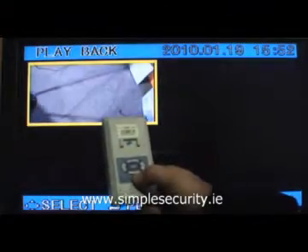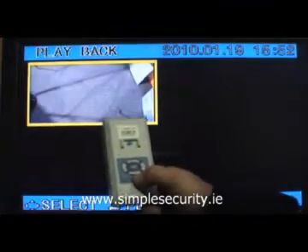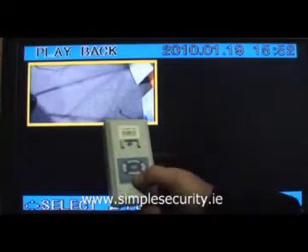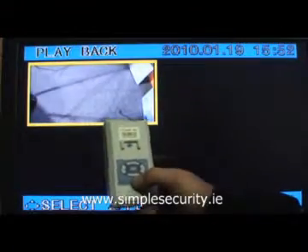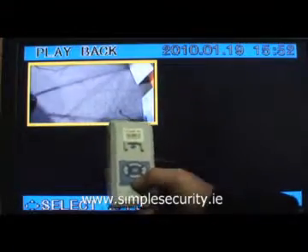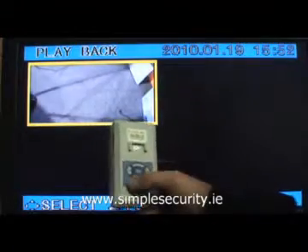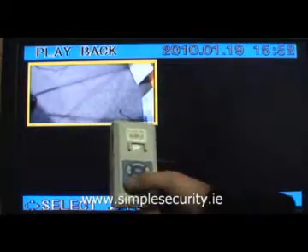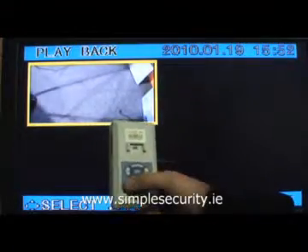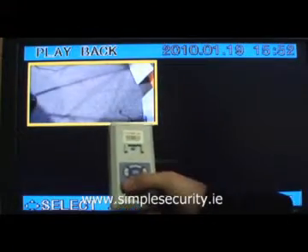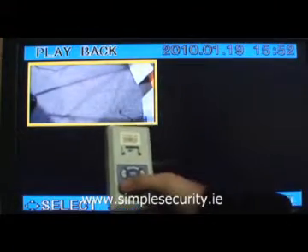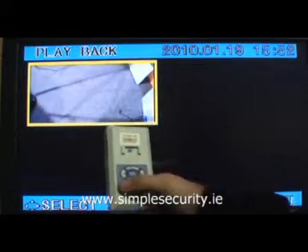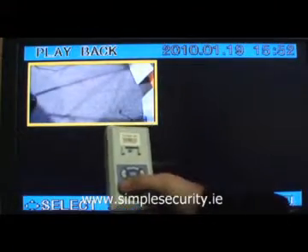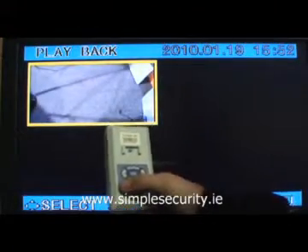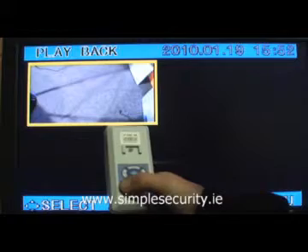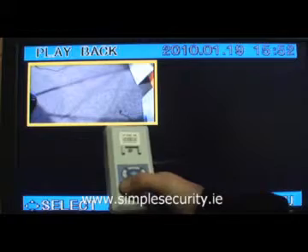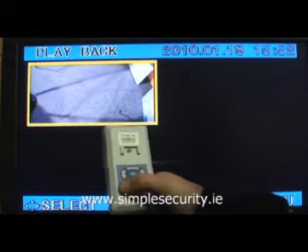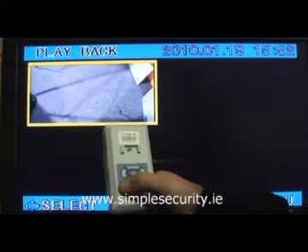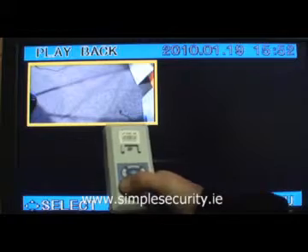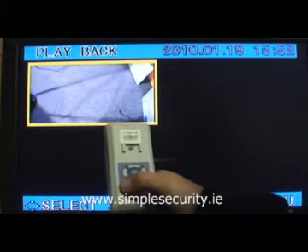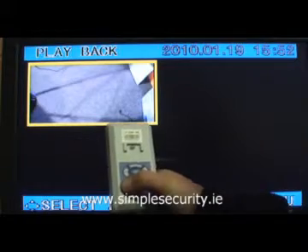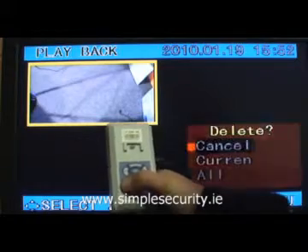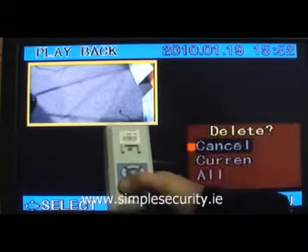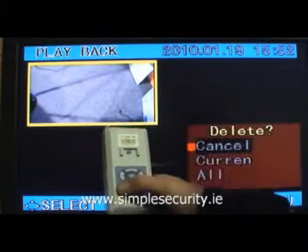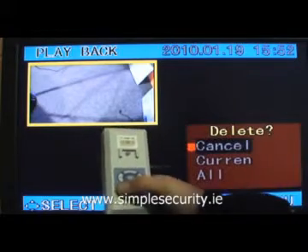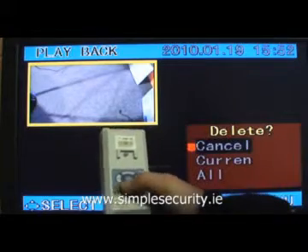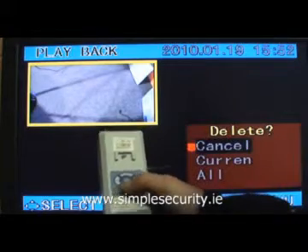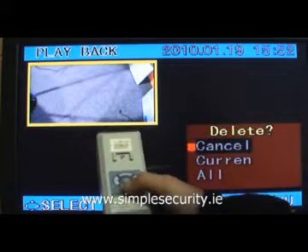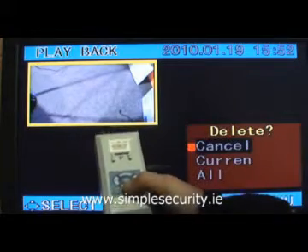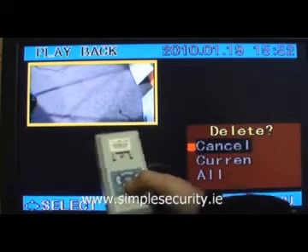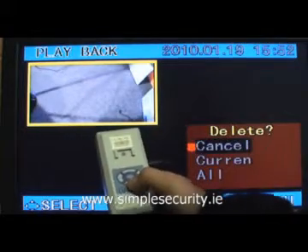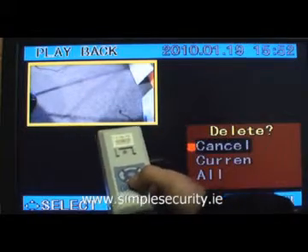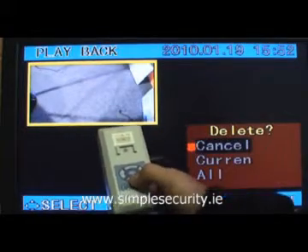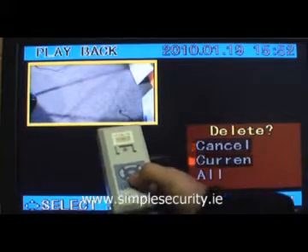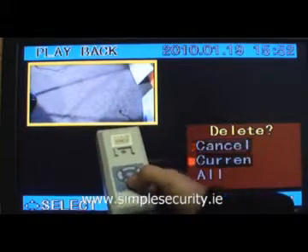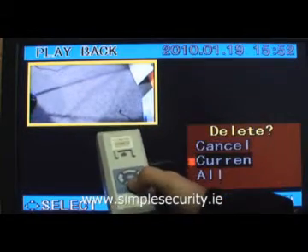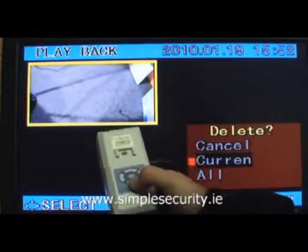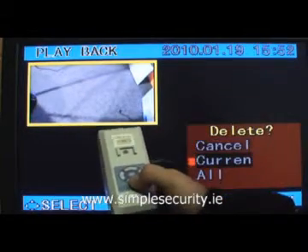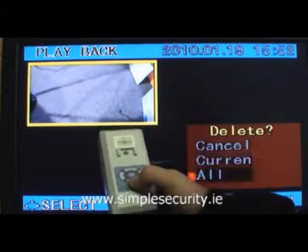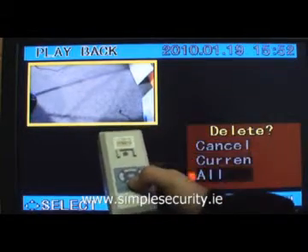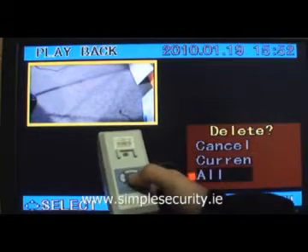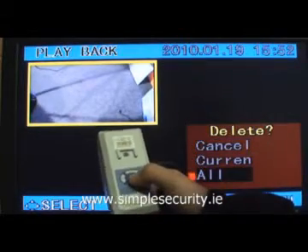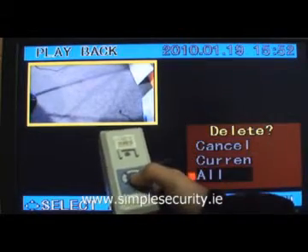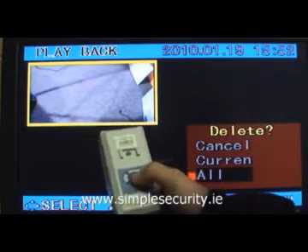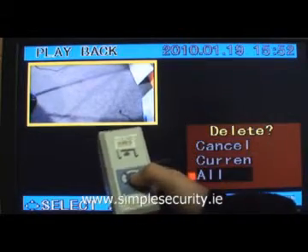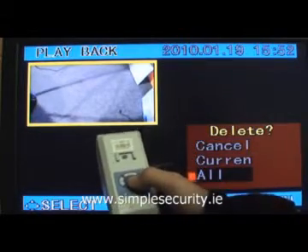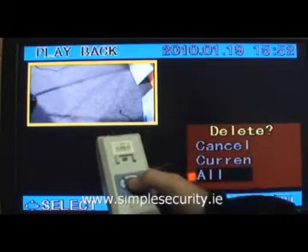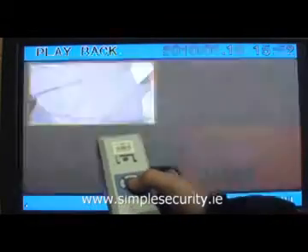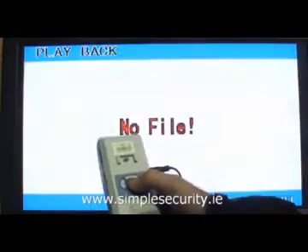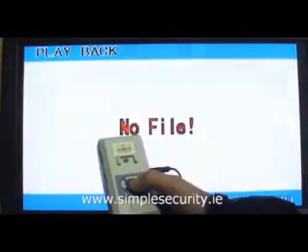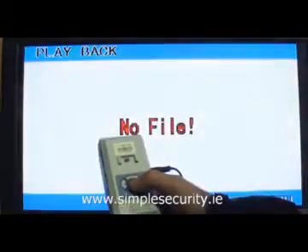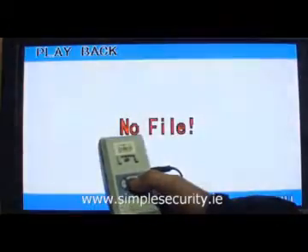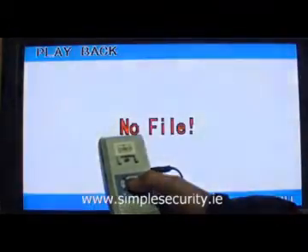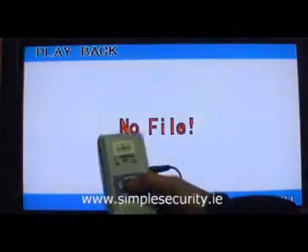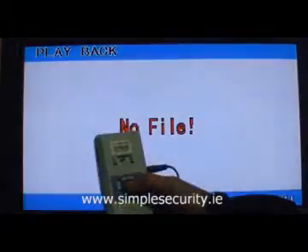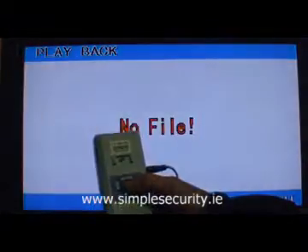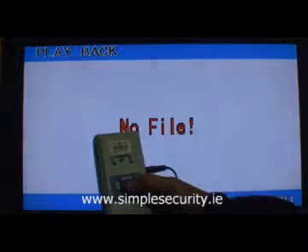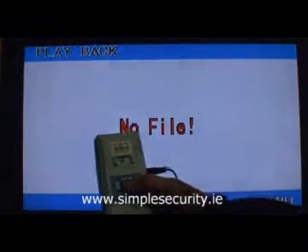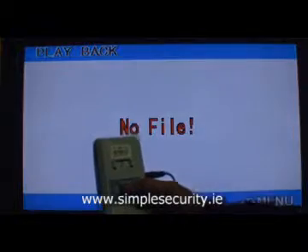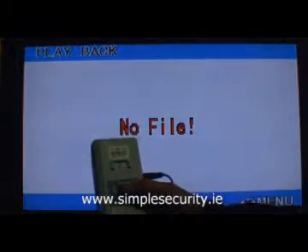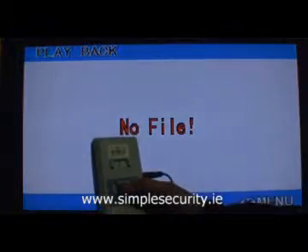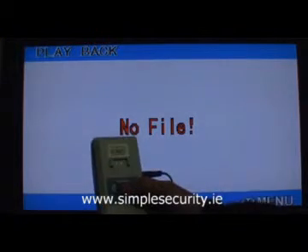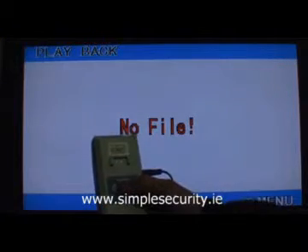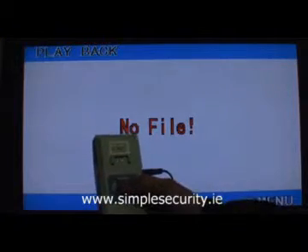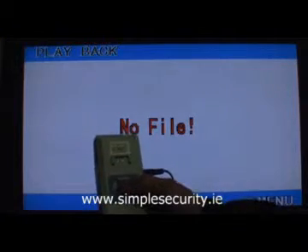If you want to delete a file, press the A button and go down to delete. You are now ready to record again.